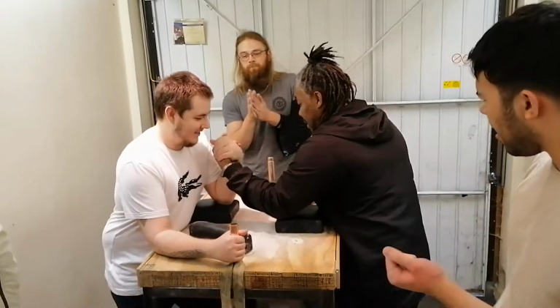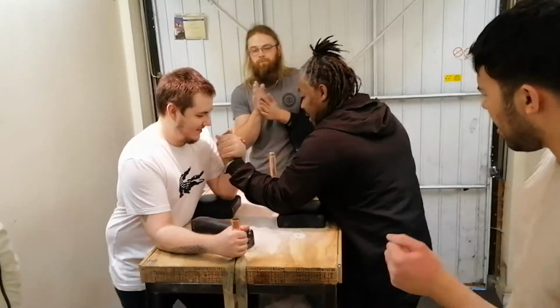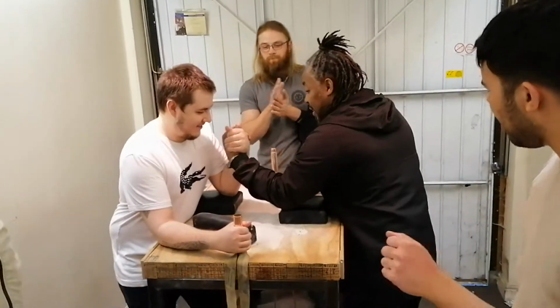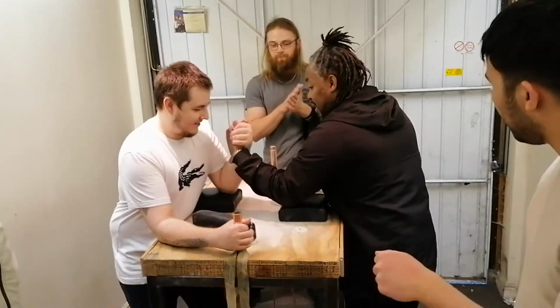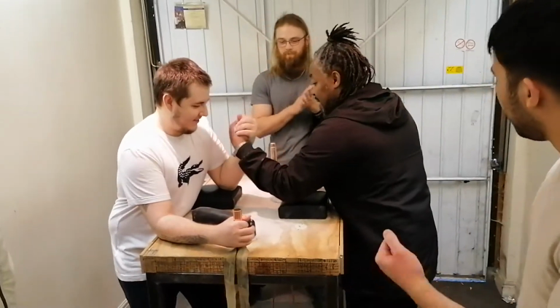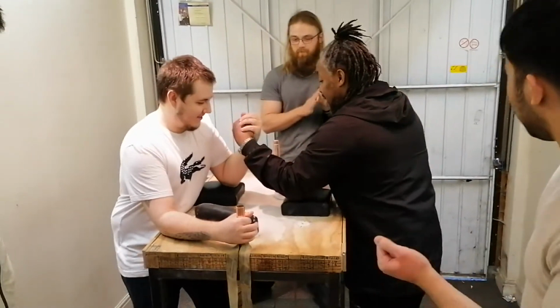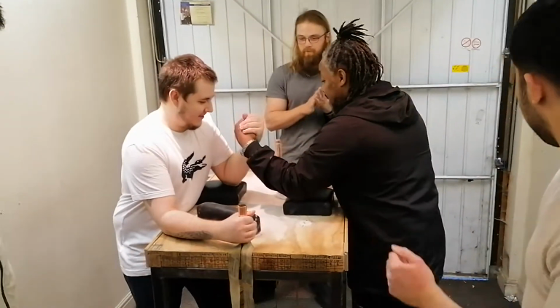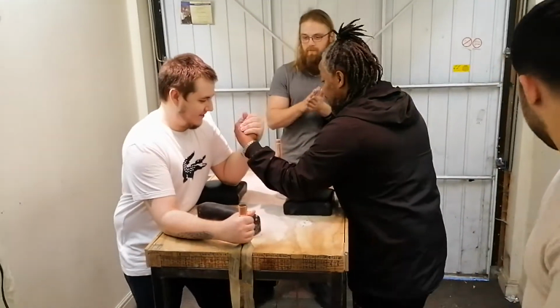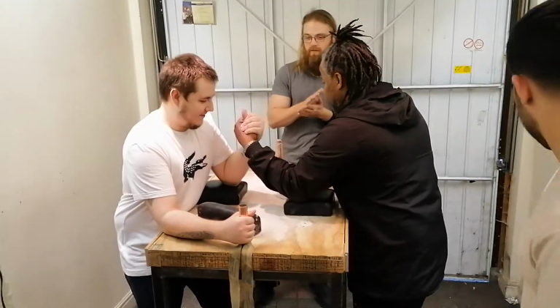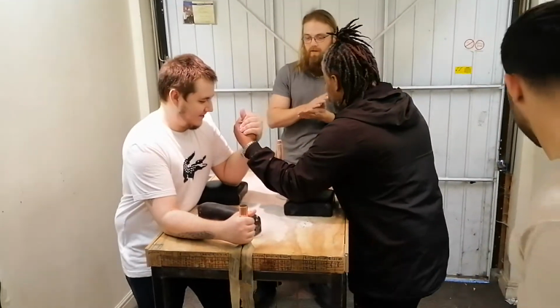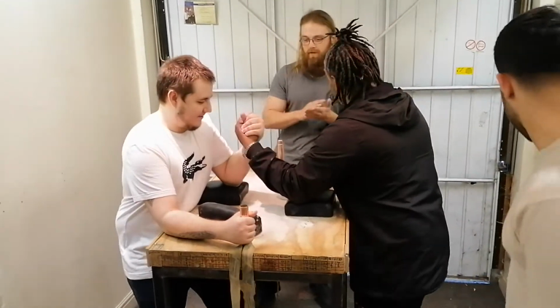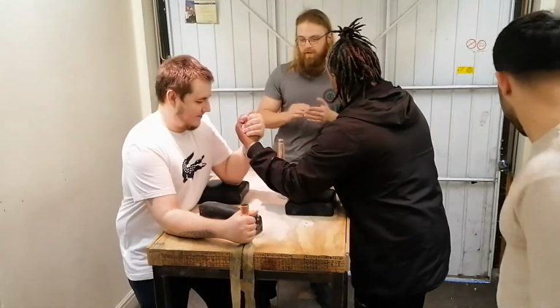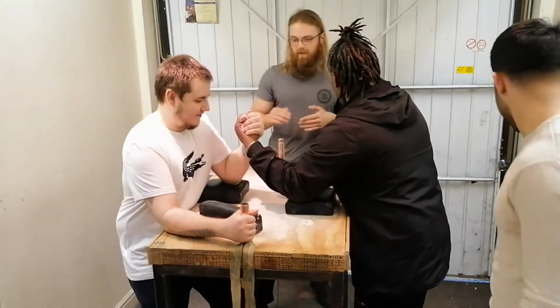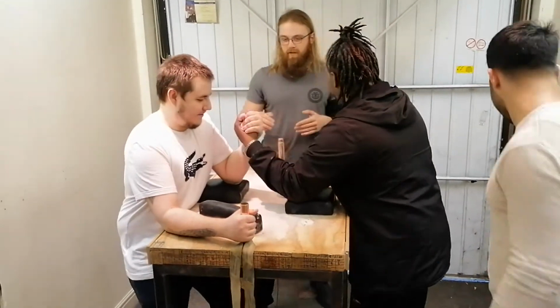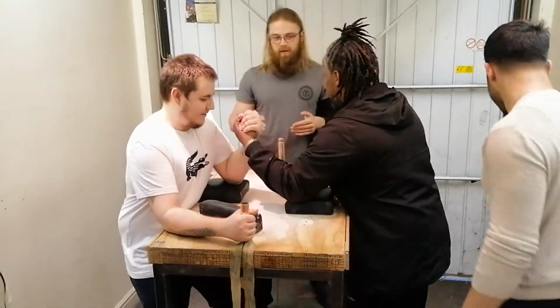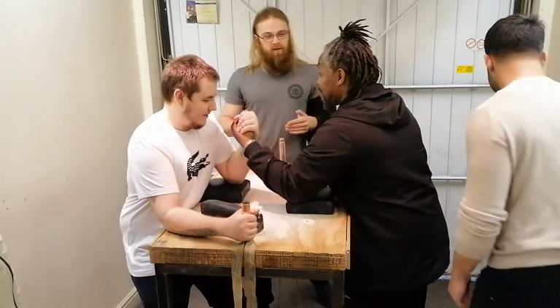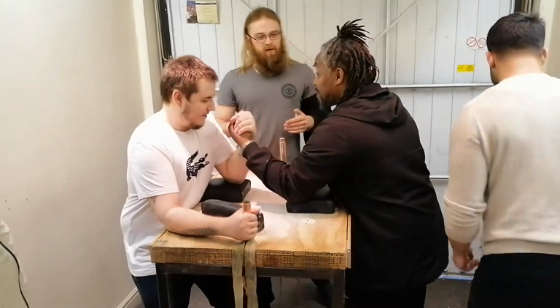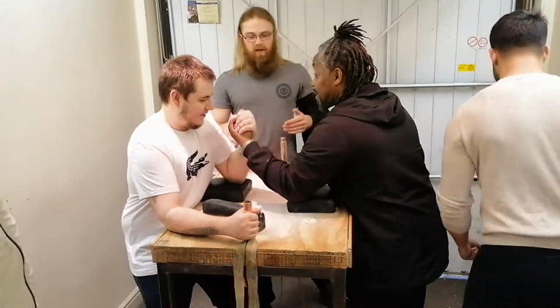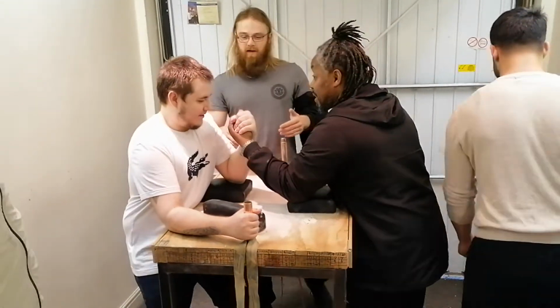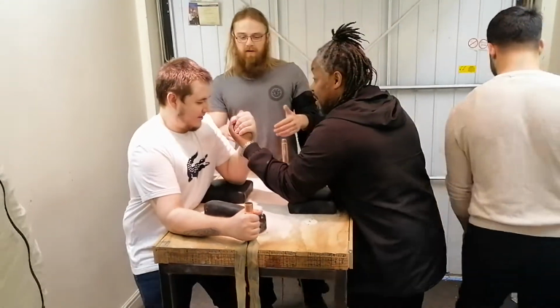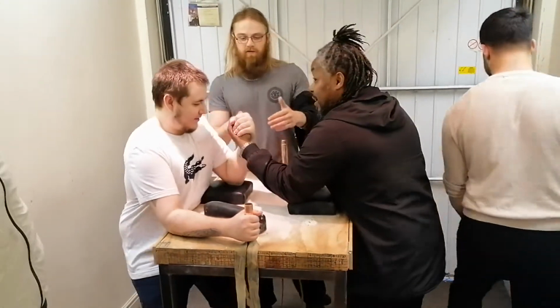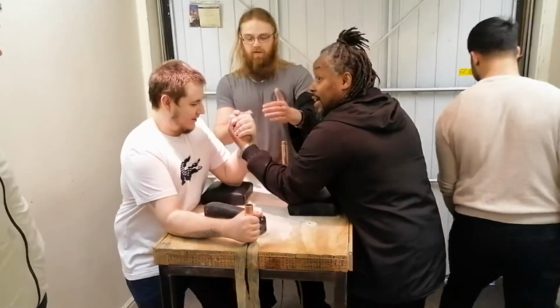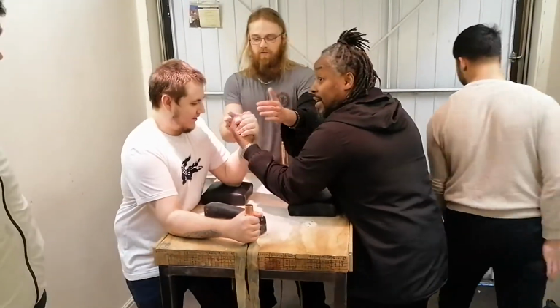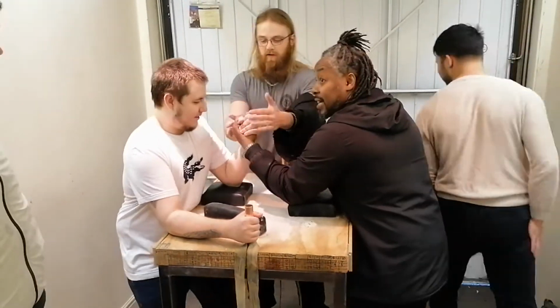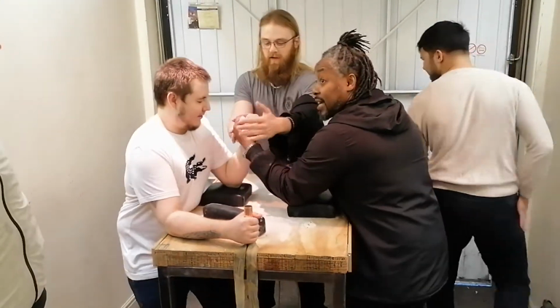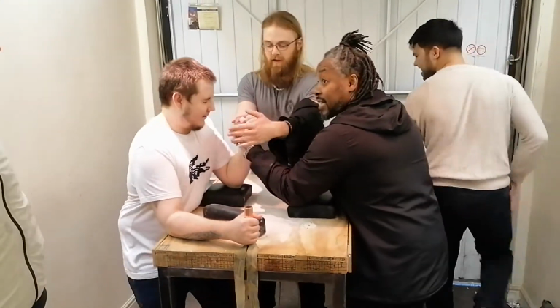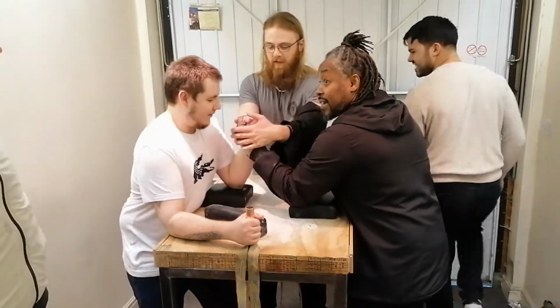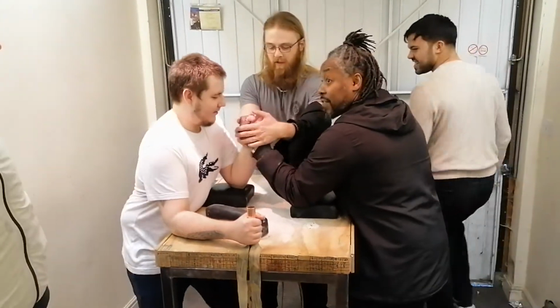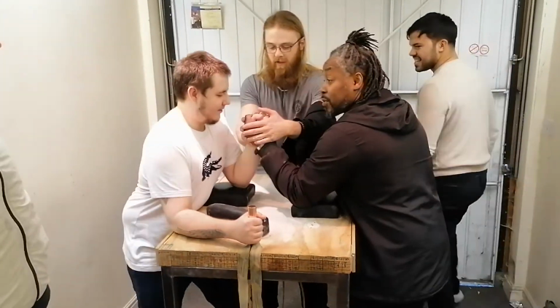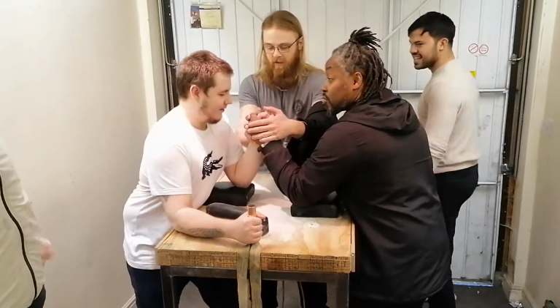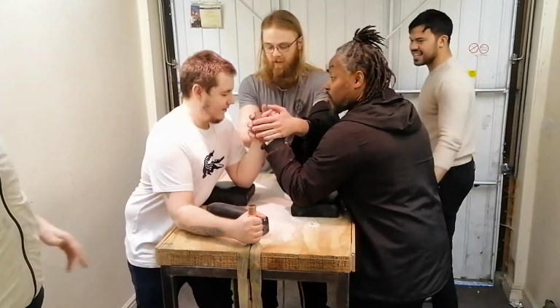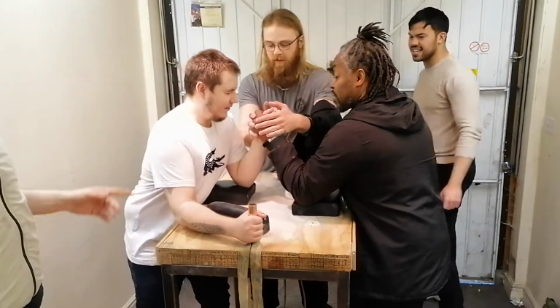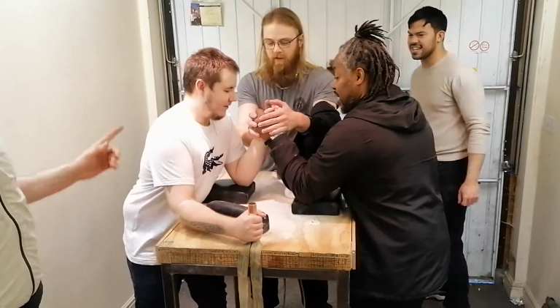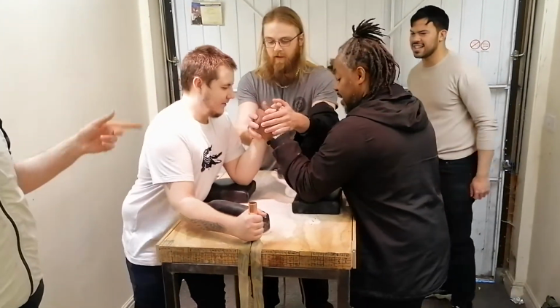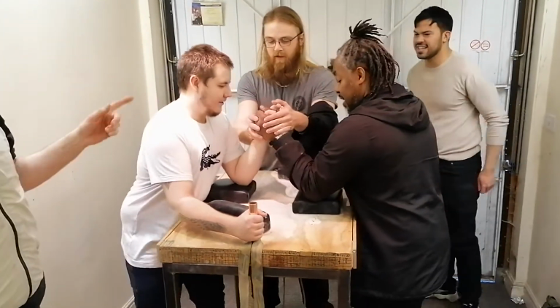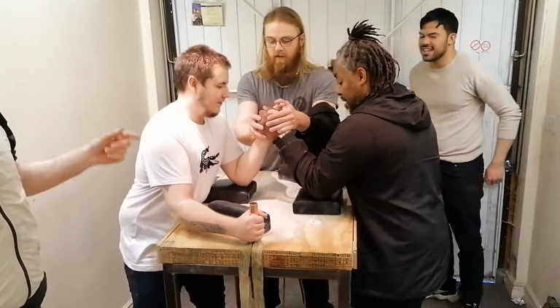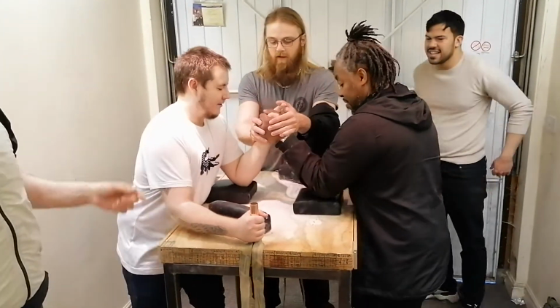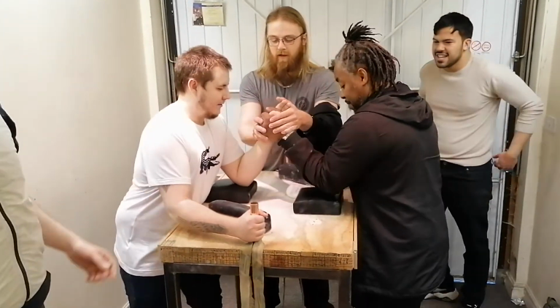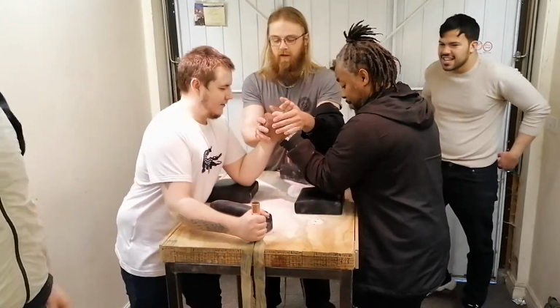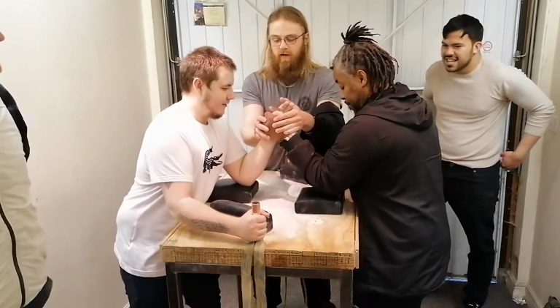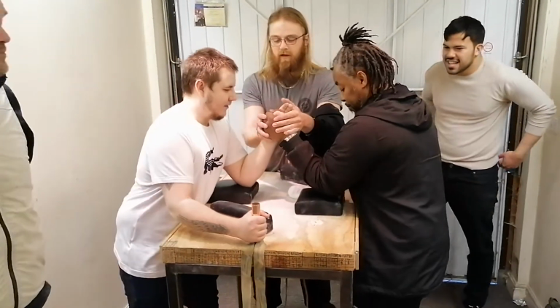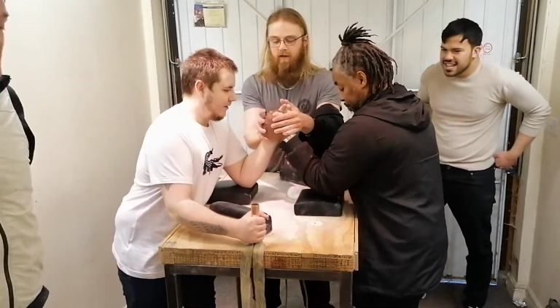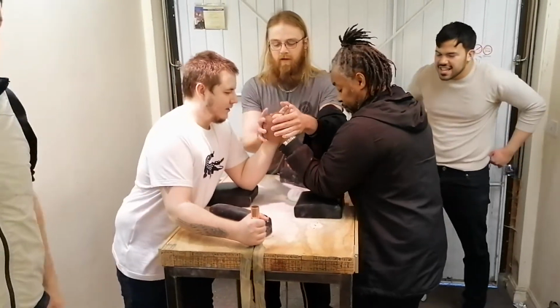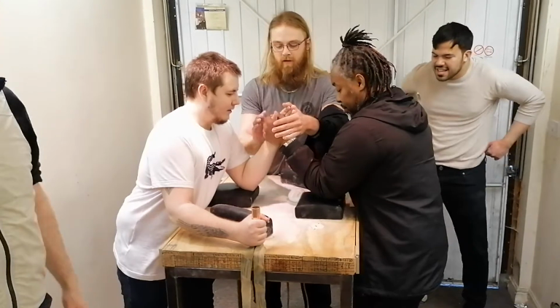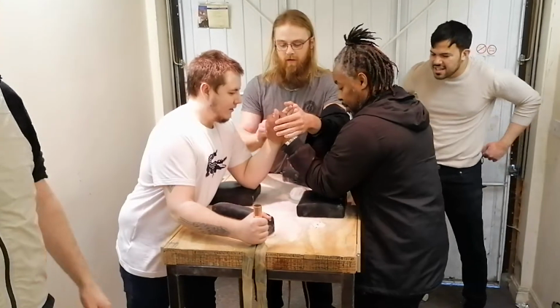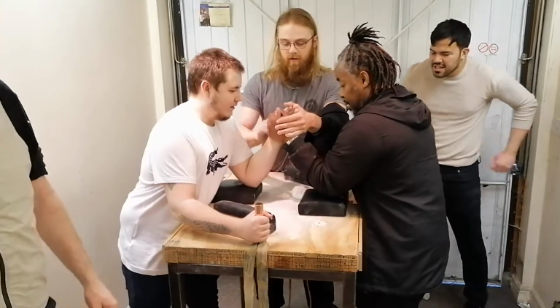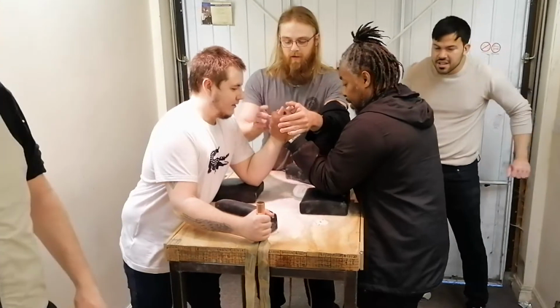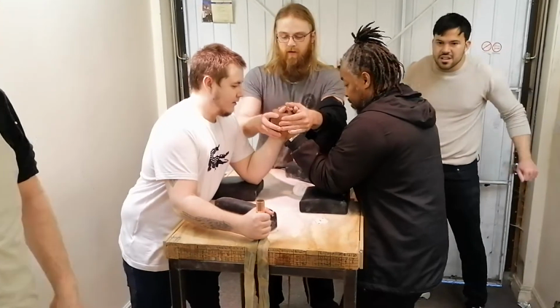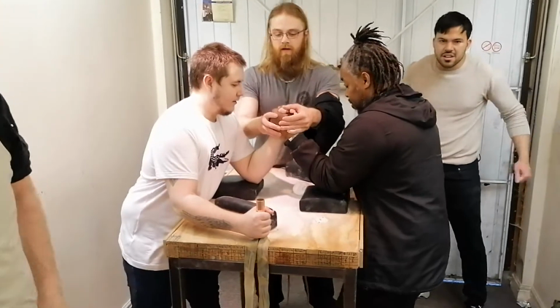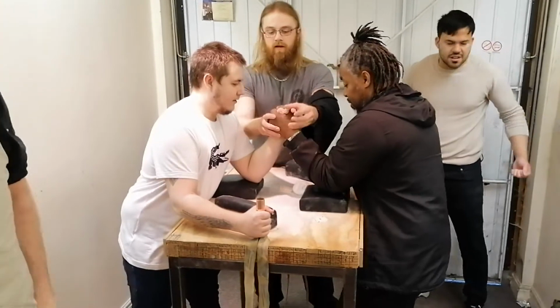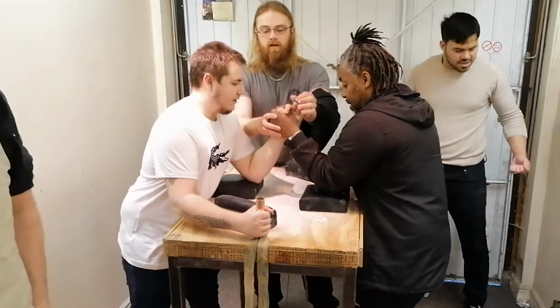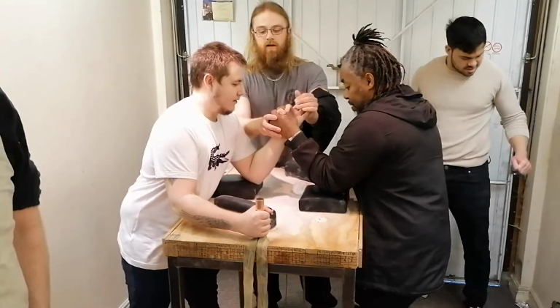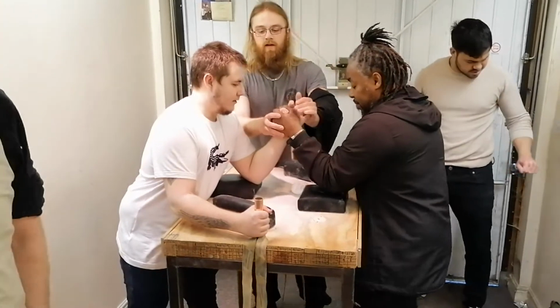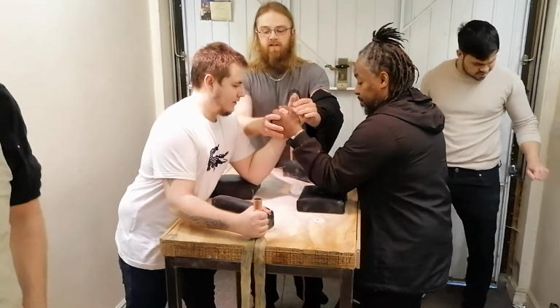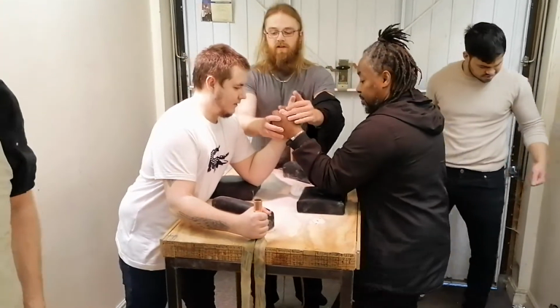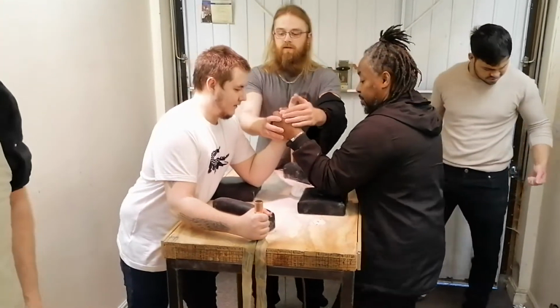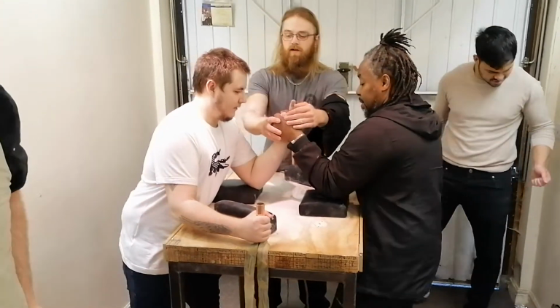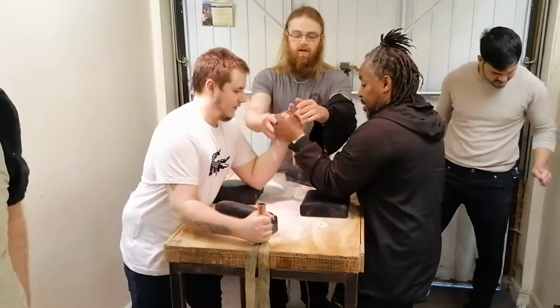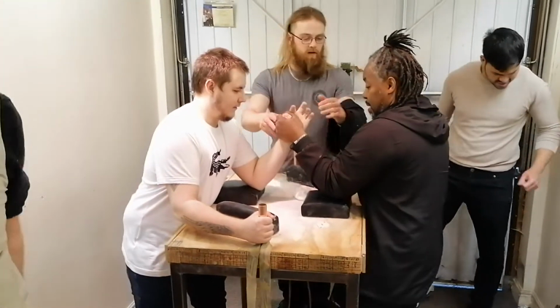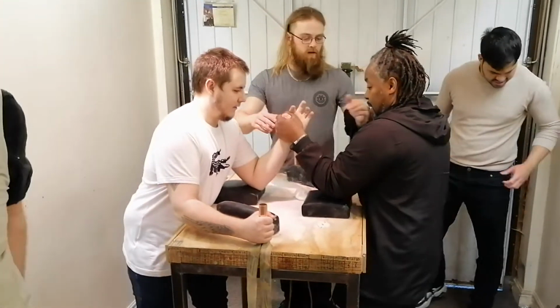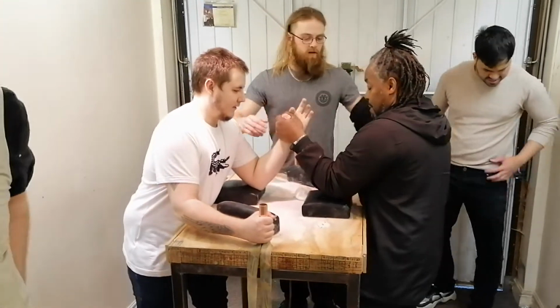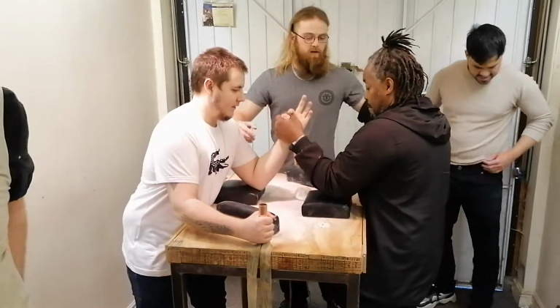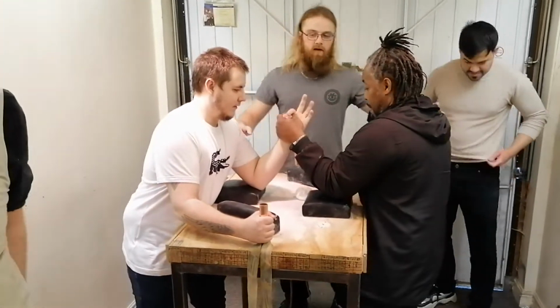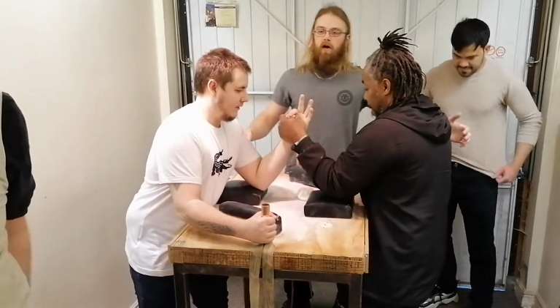Go on then, let's go. His hand is strong. When he gets it aligned properly, it's going to be a problem. A real problem.